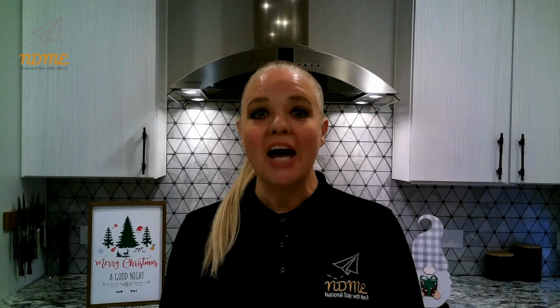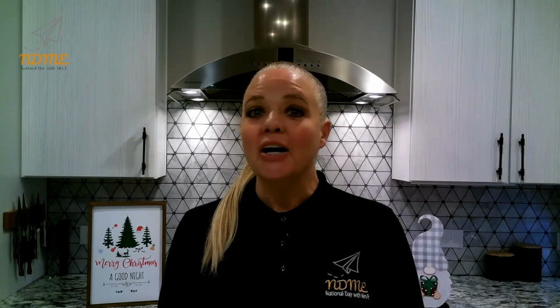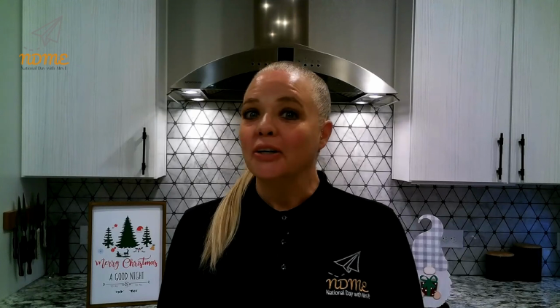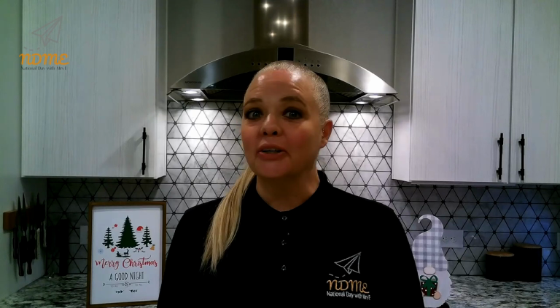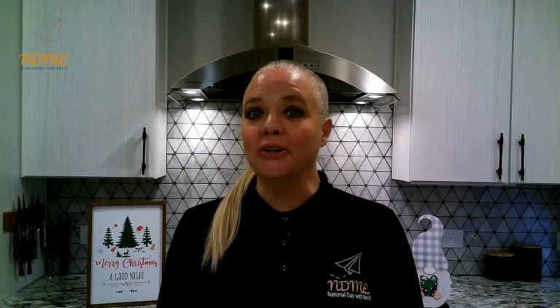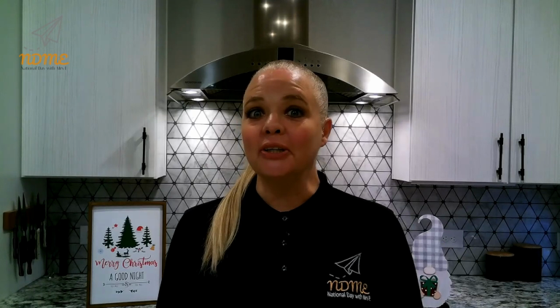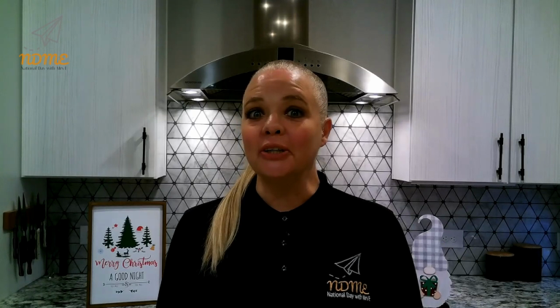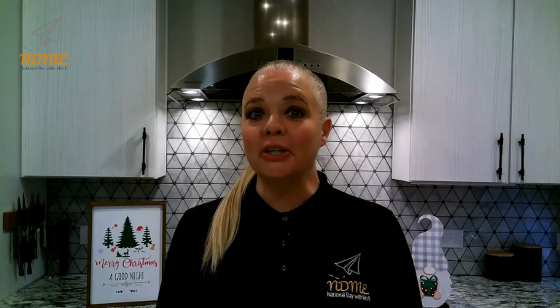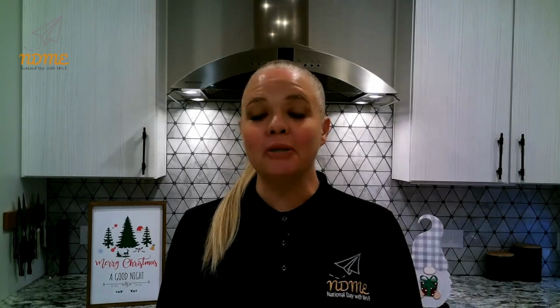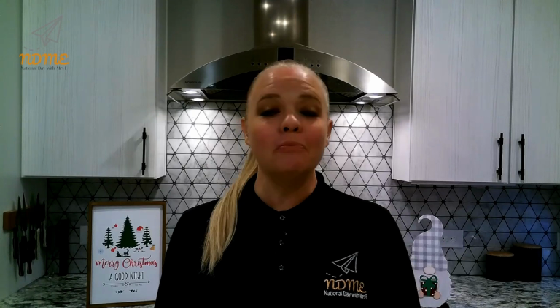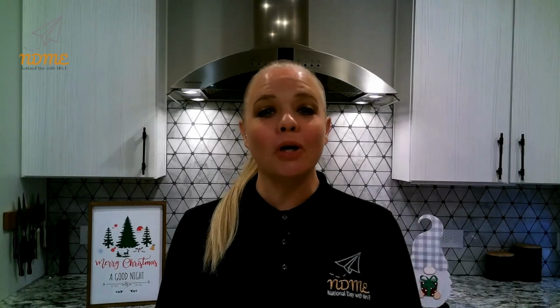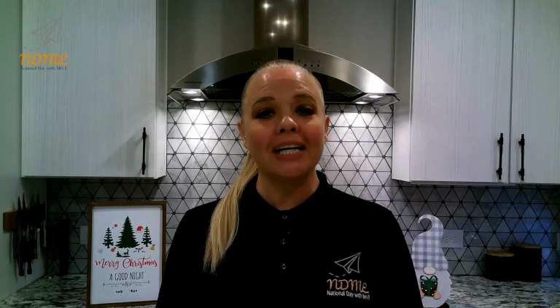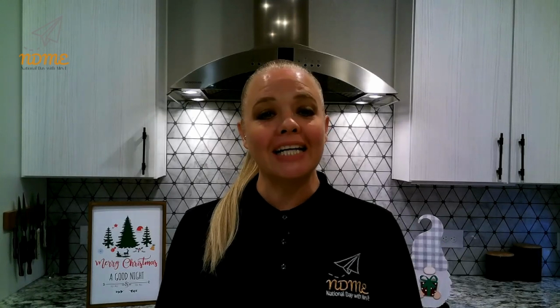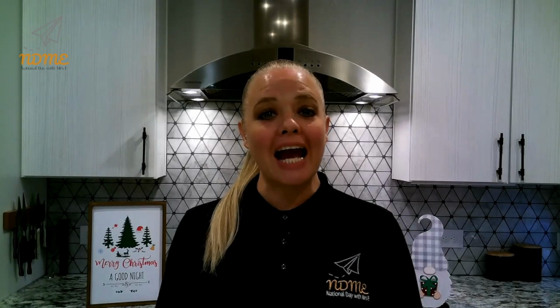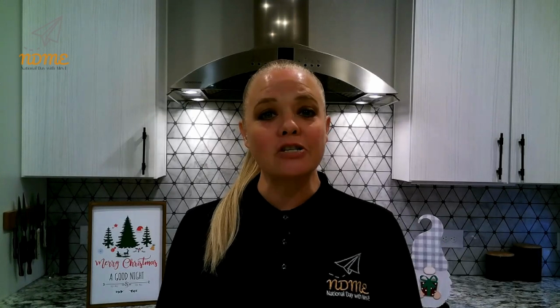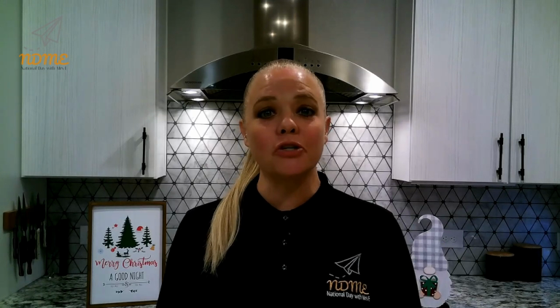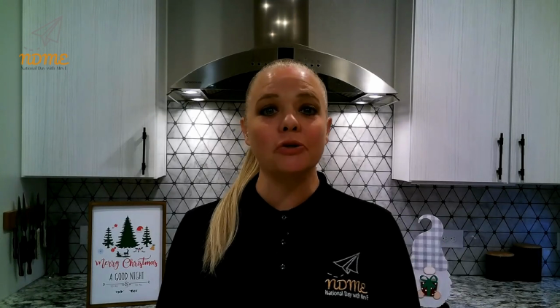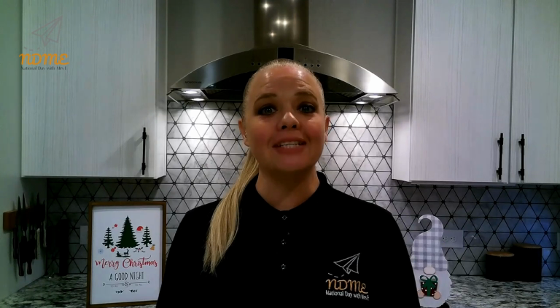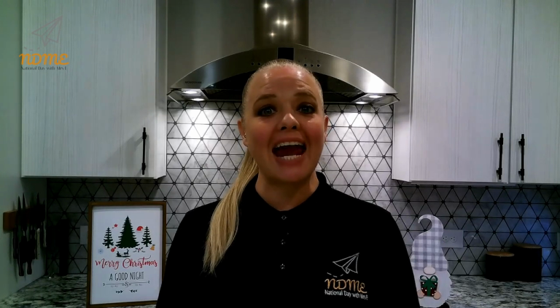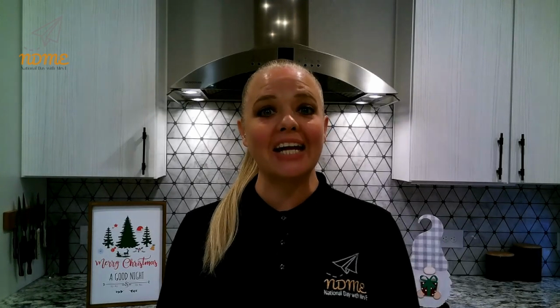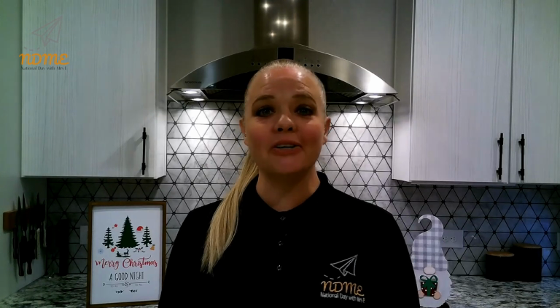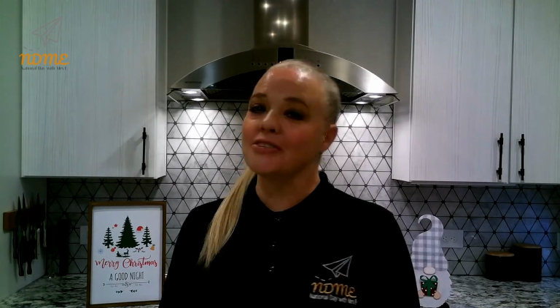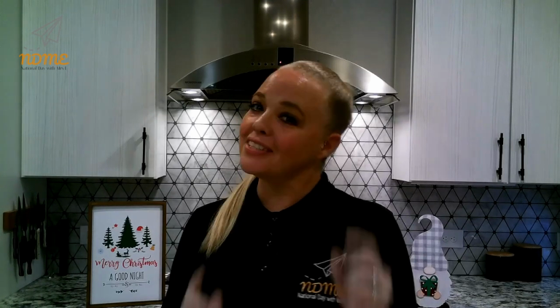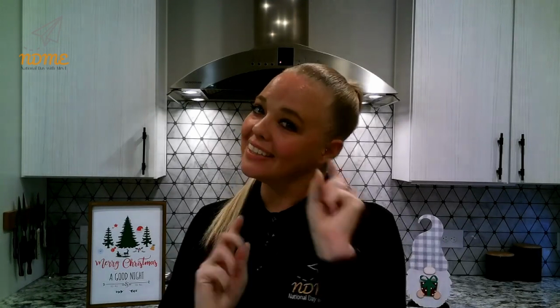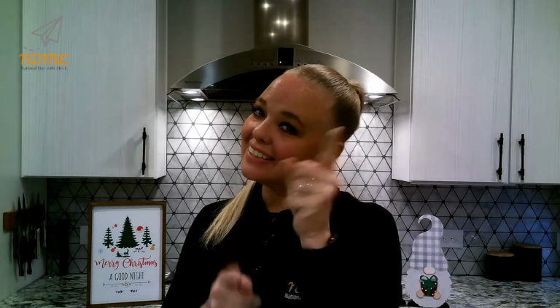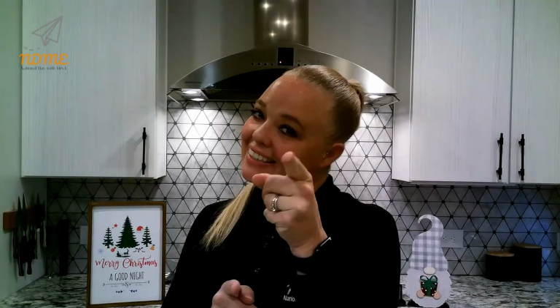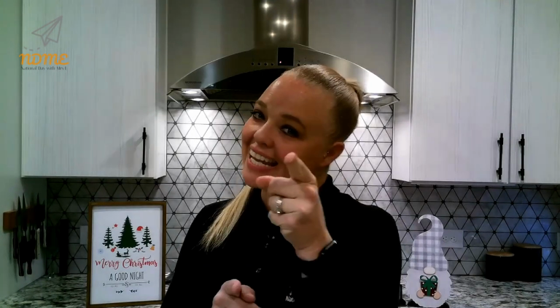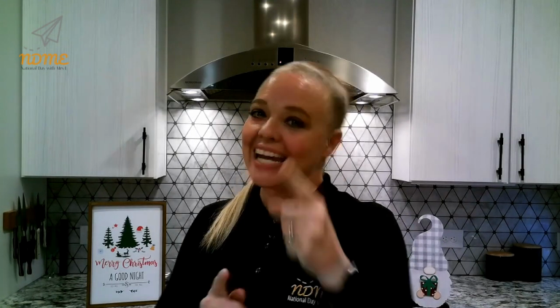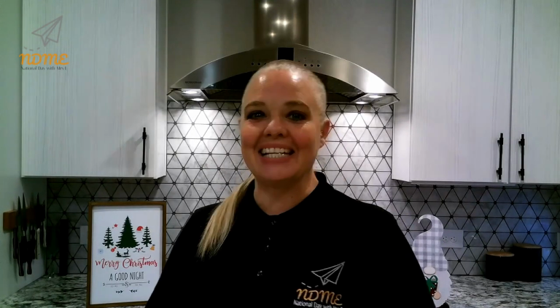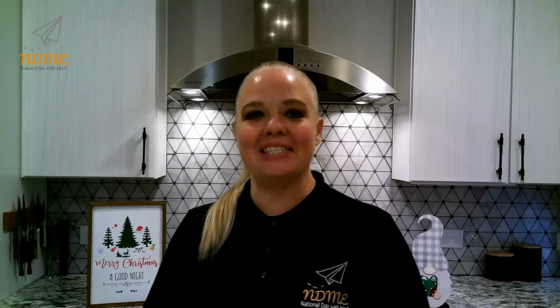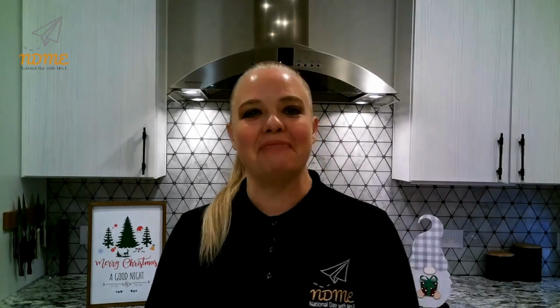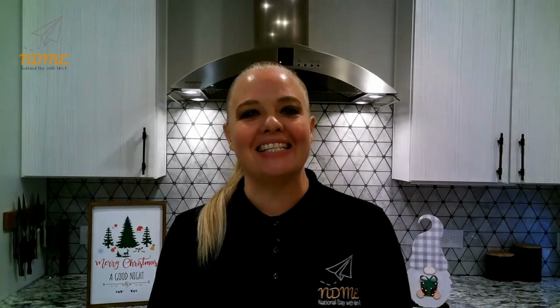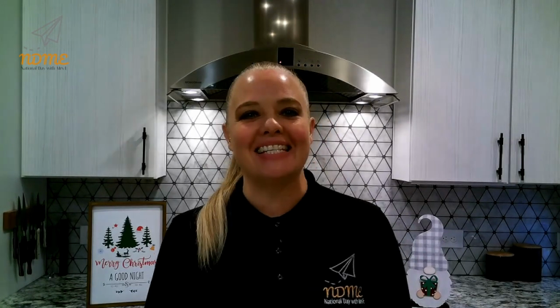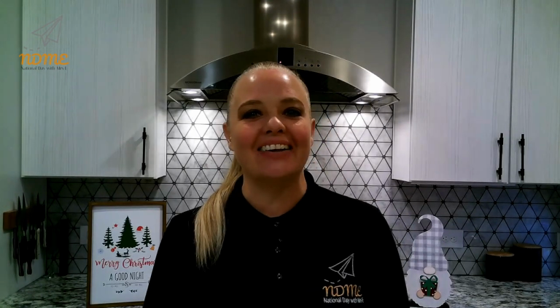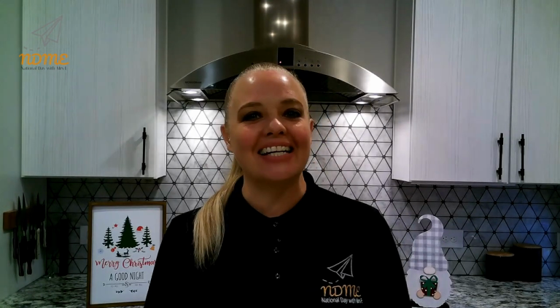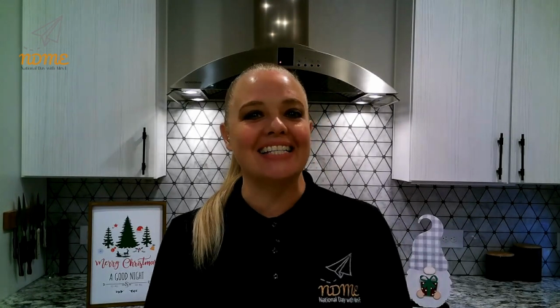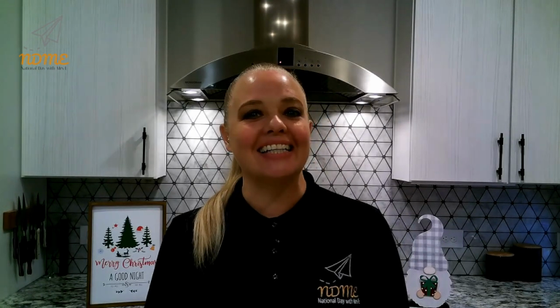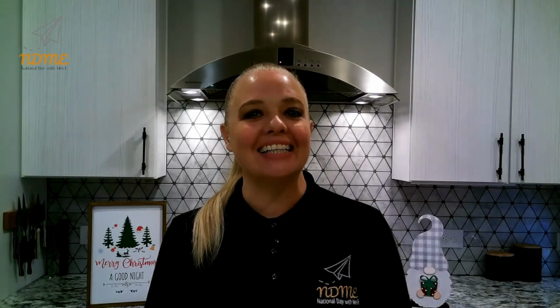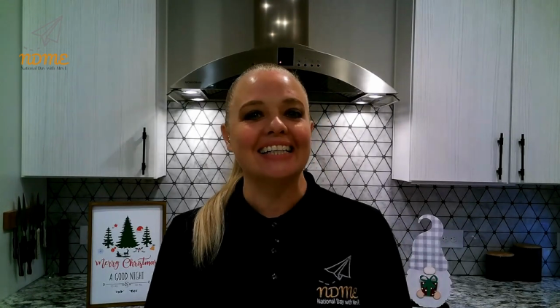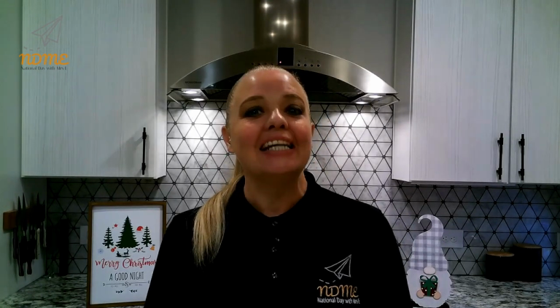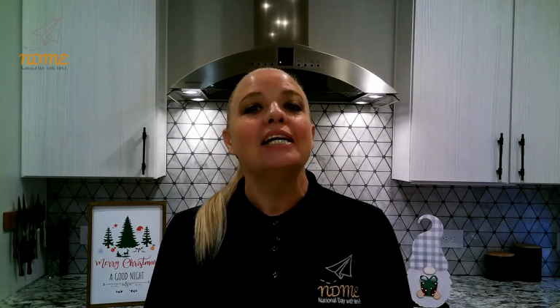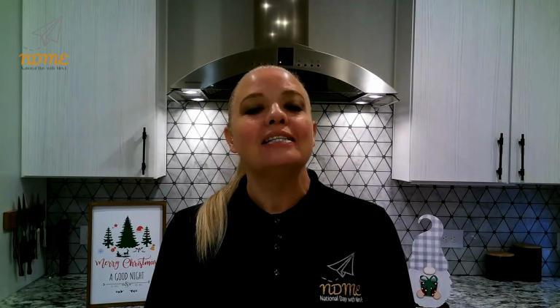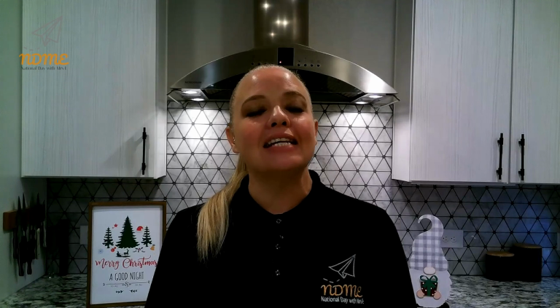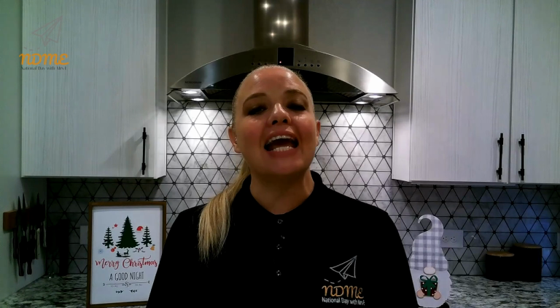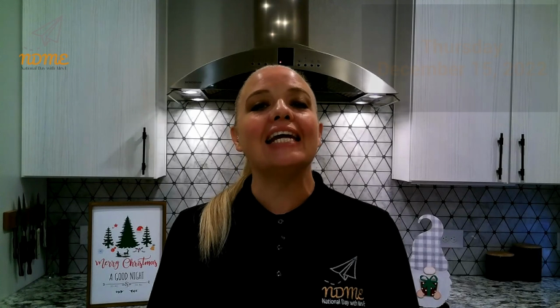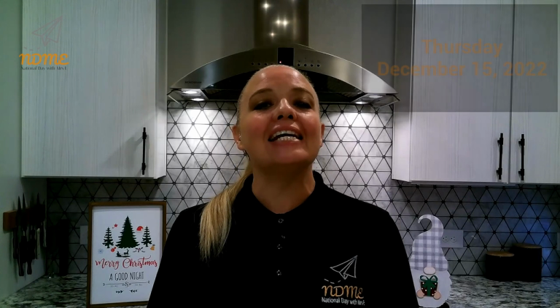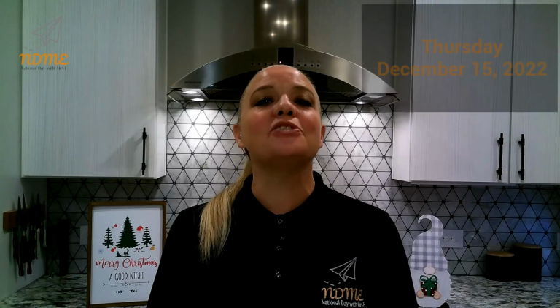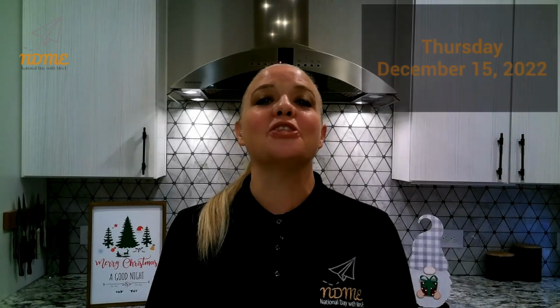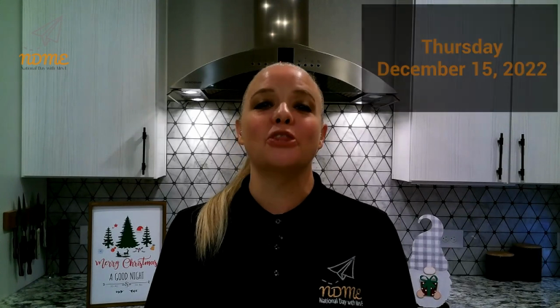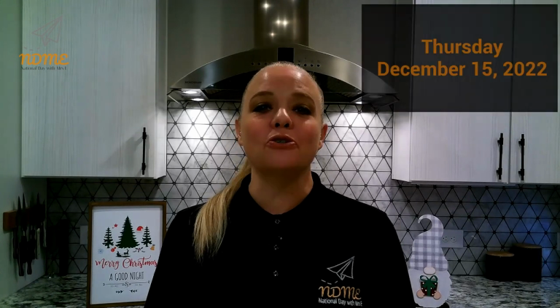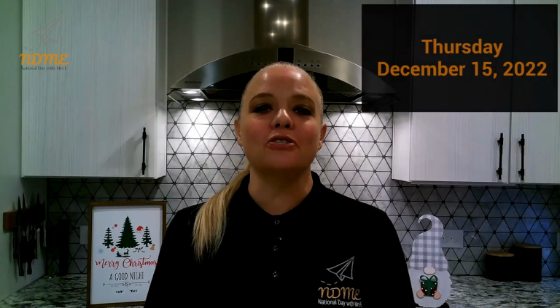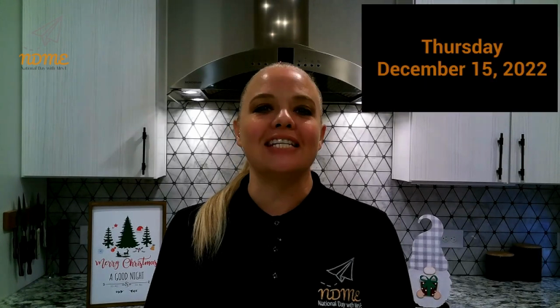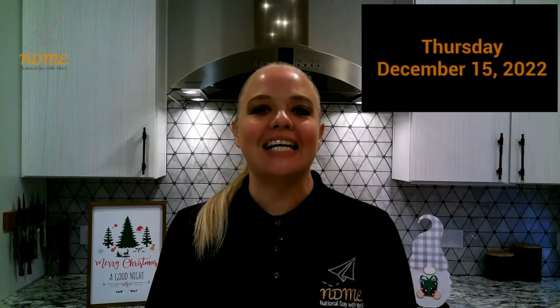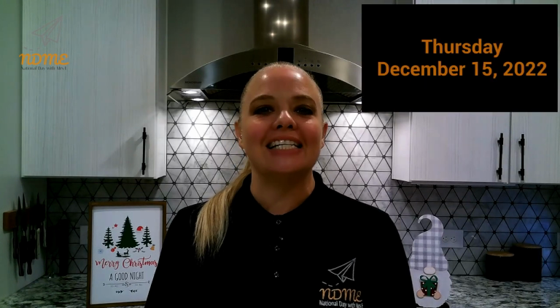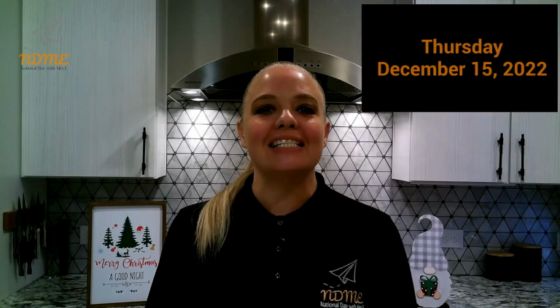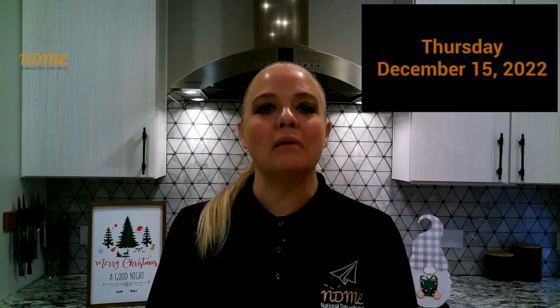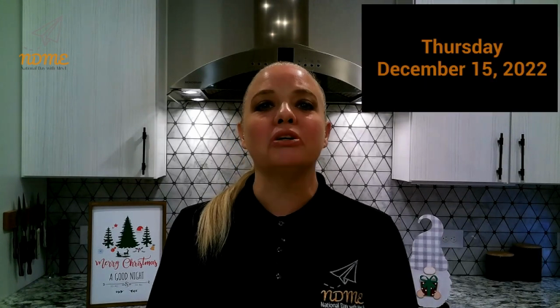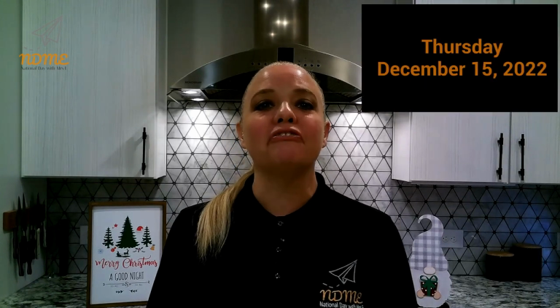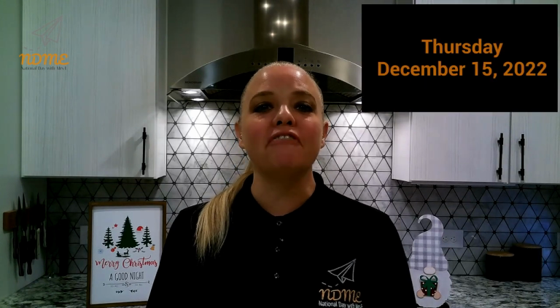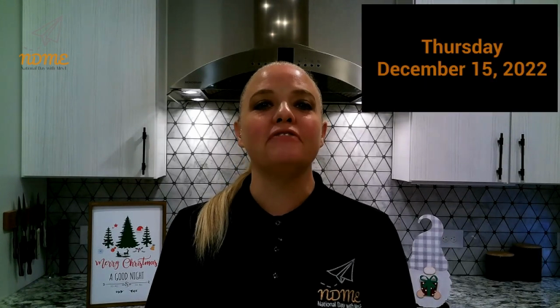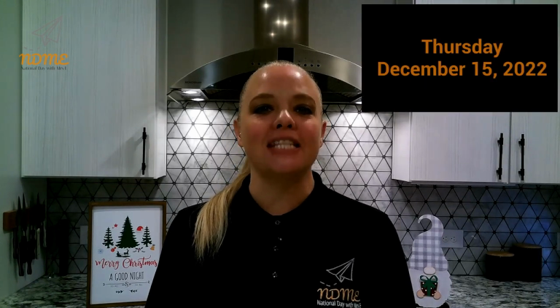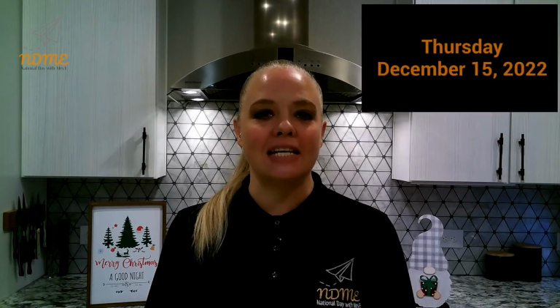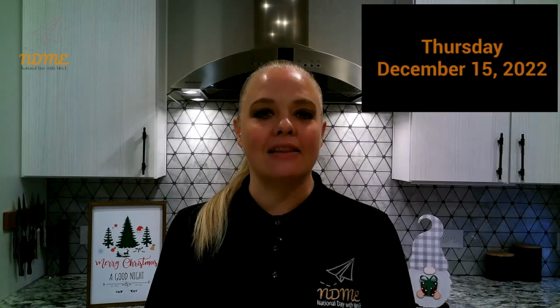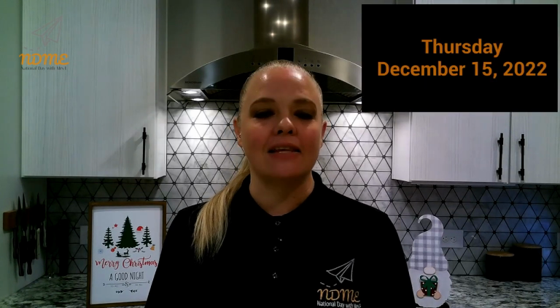Good morning, National Dayers! It's Mrs. Erickson. Today is Thursday, December 15th.